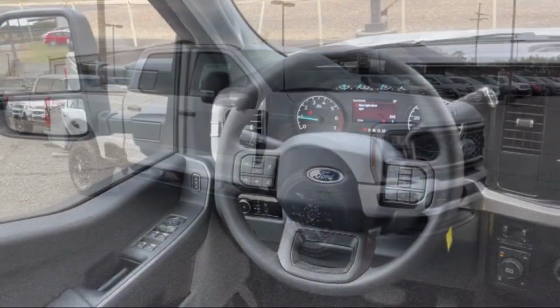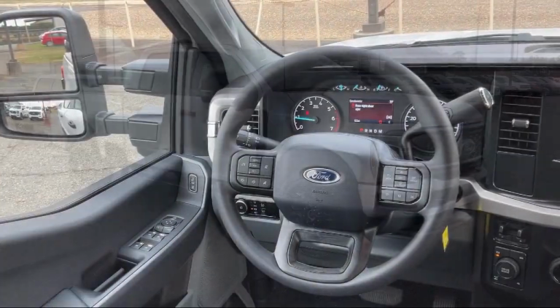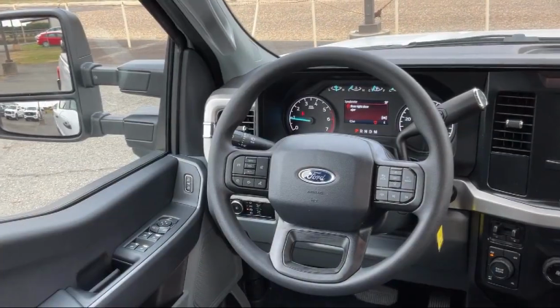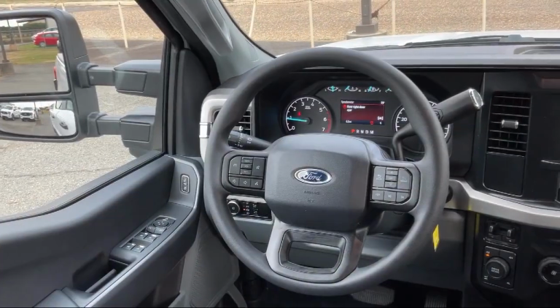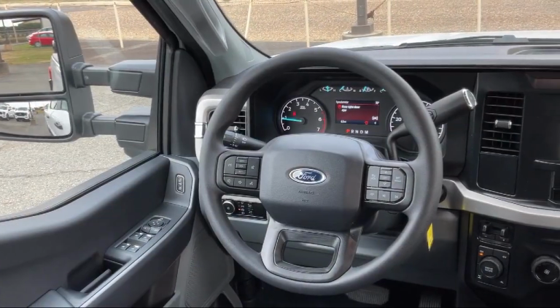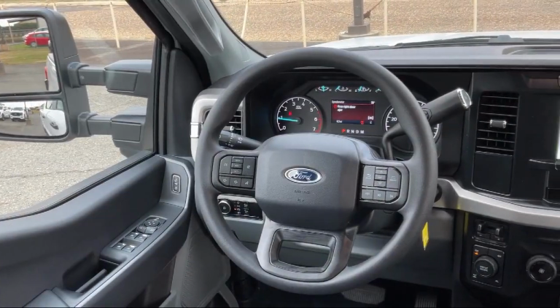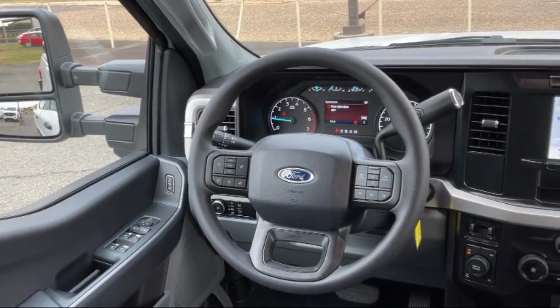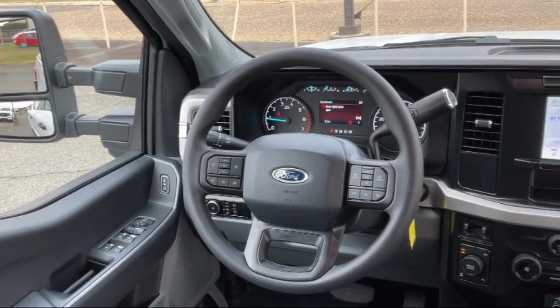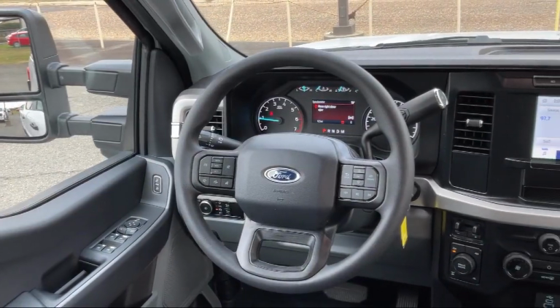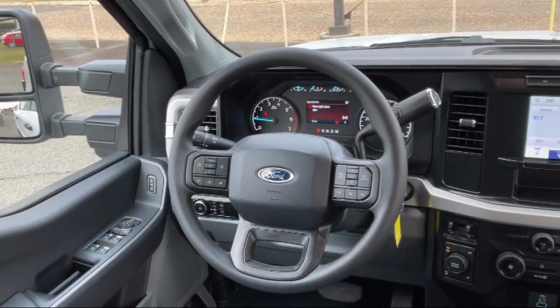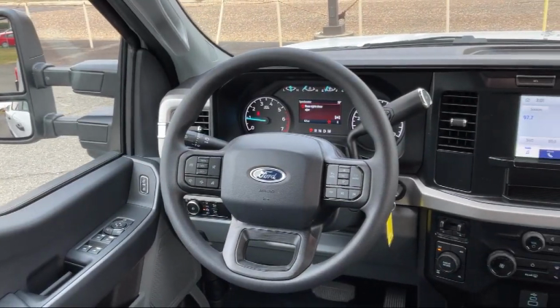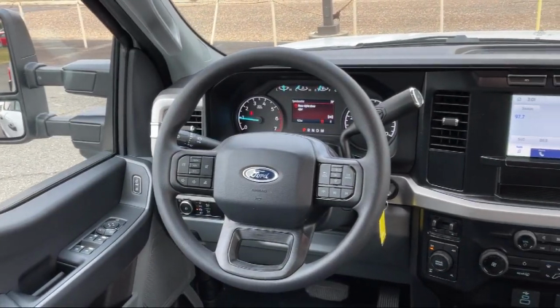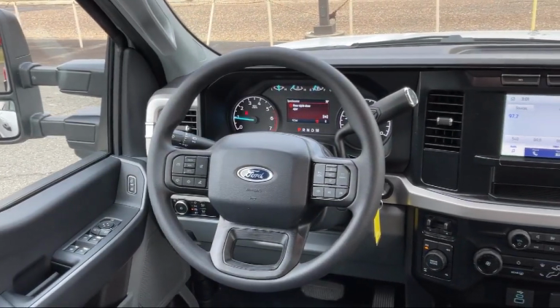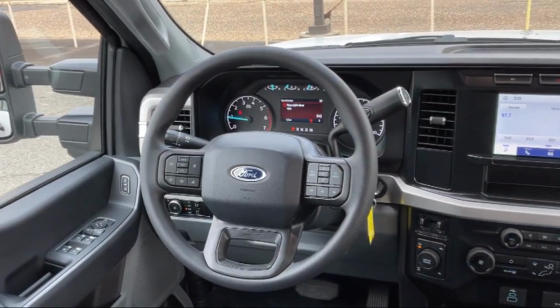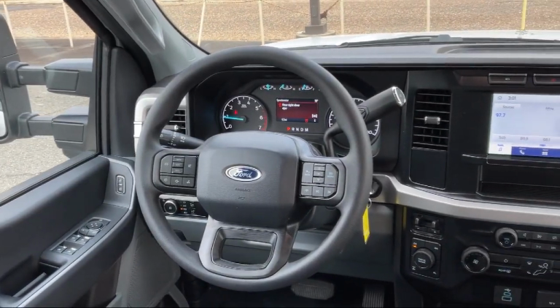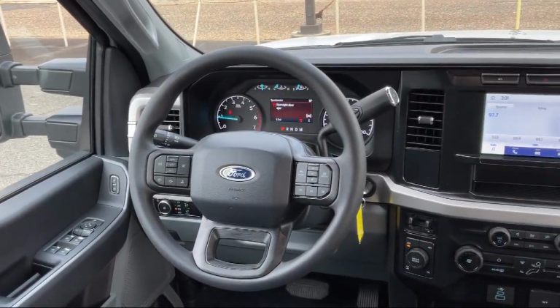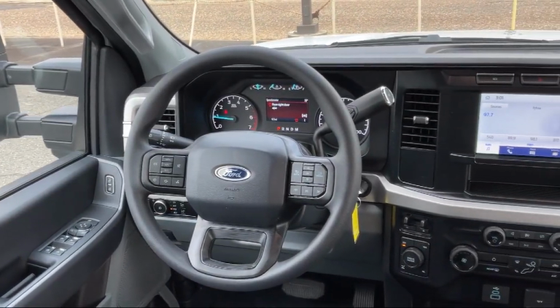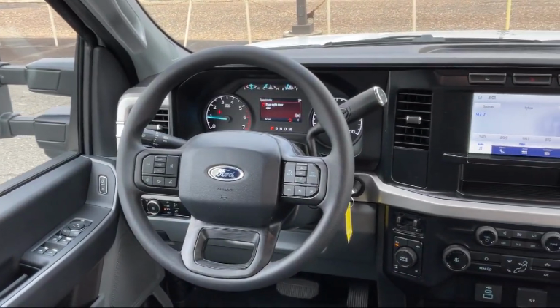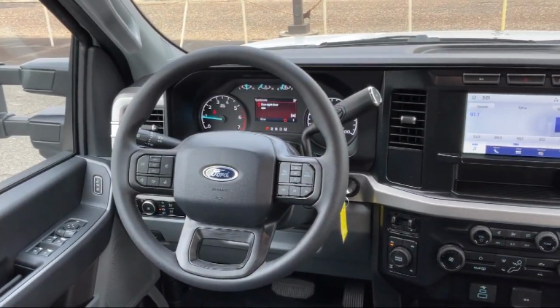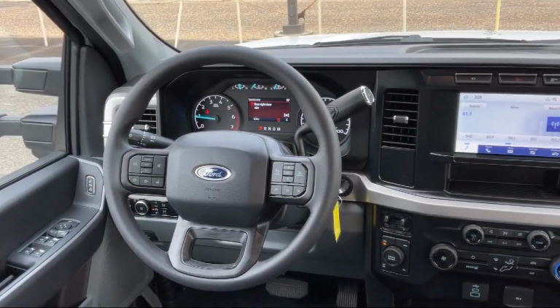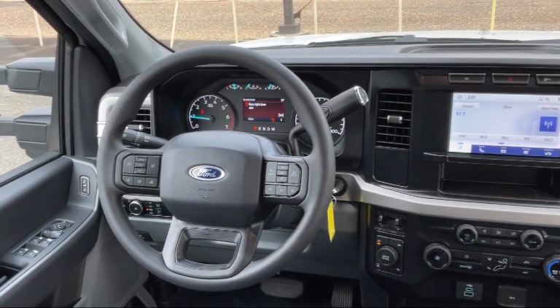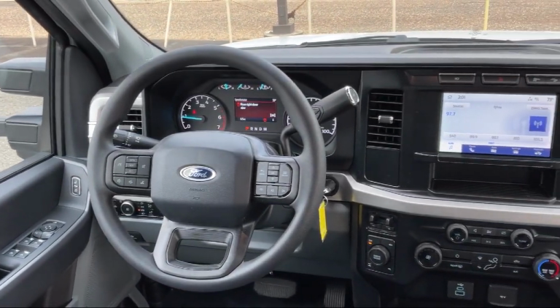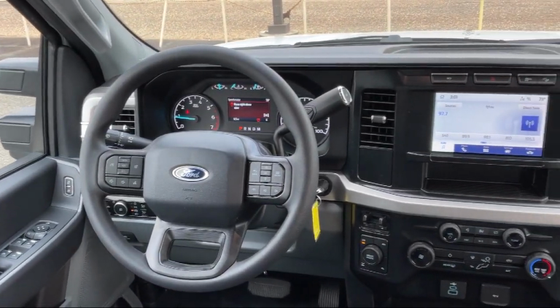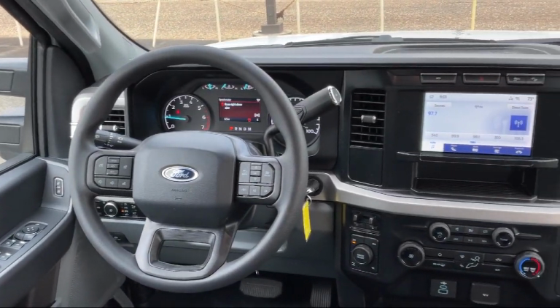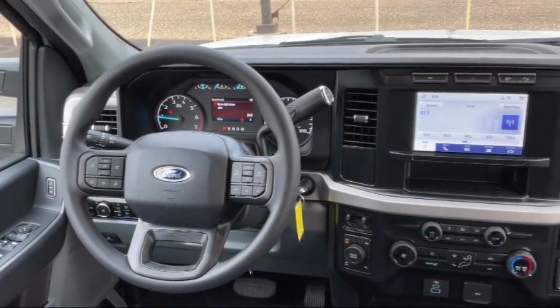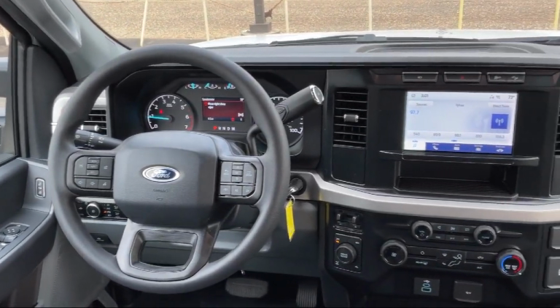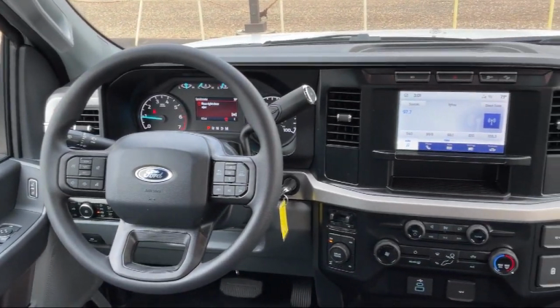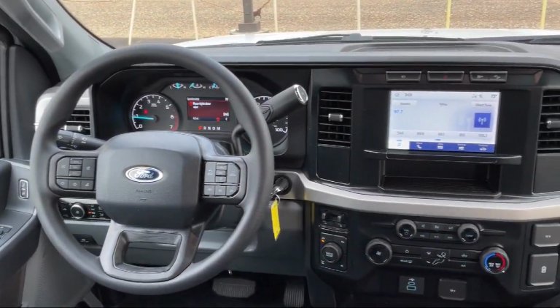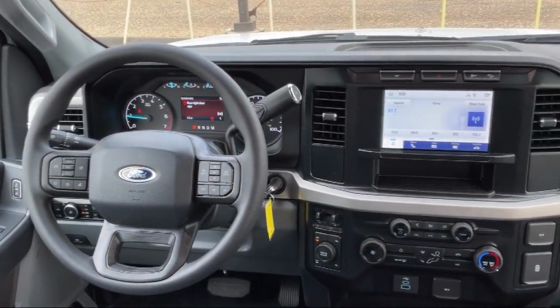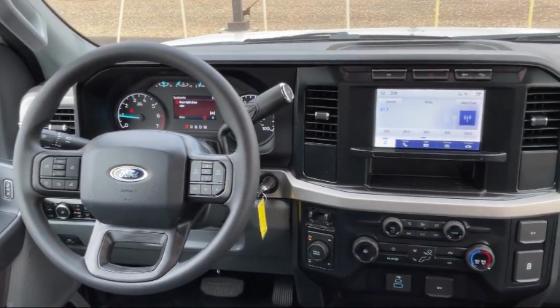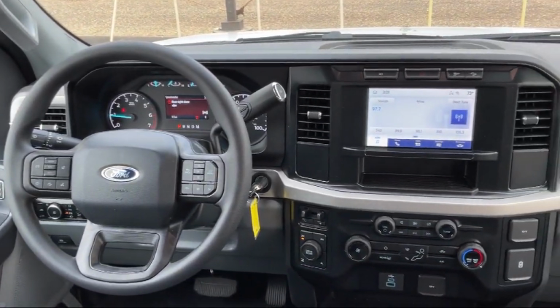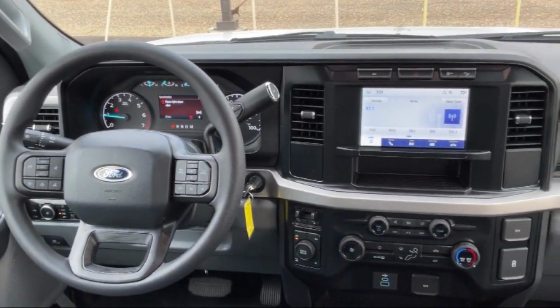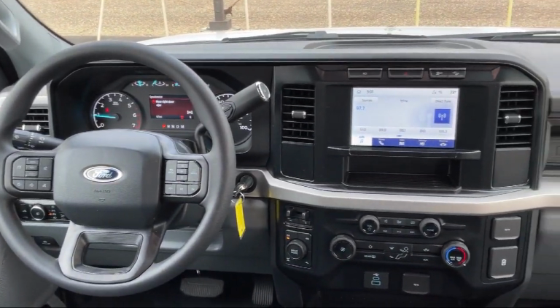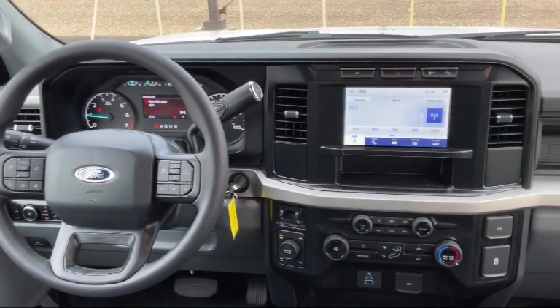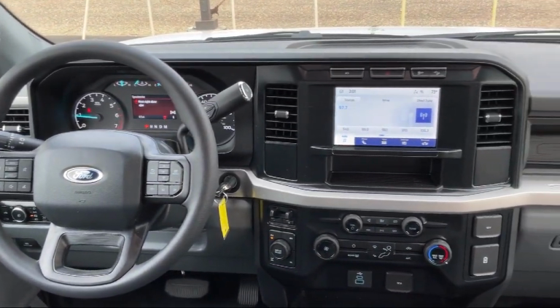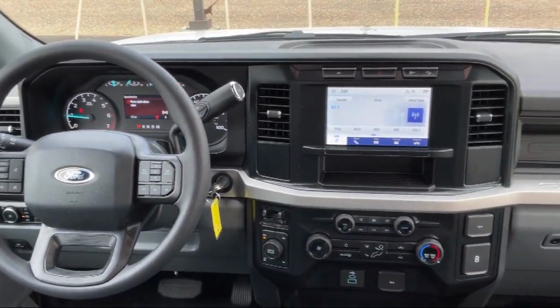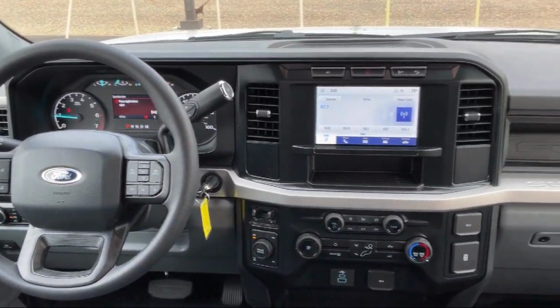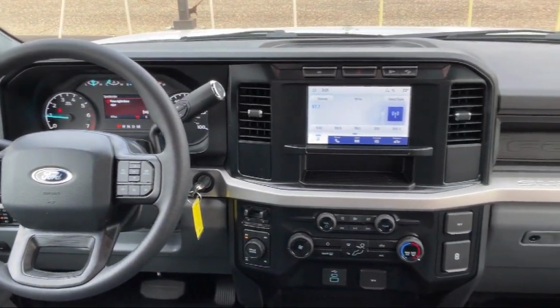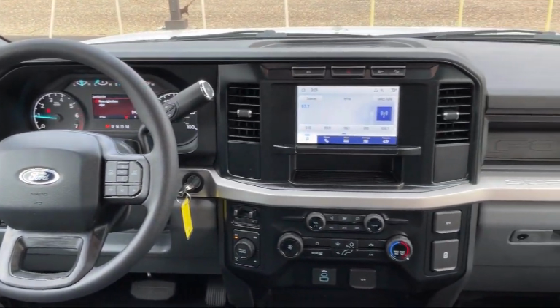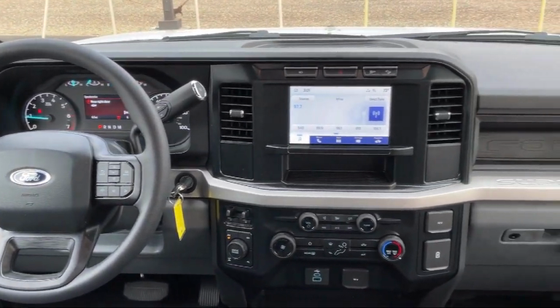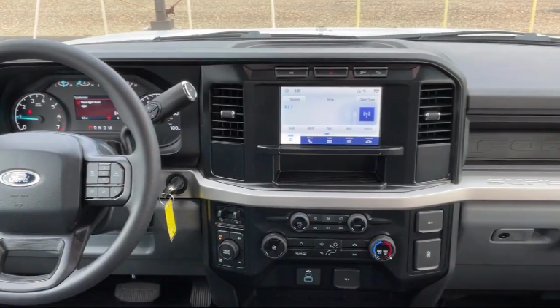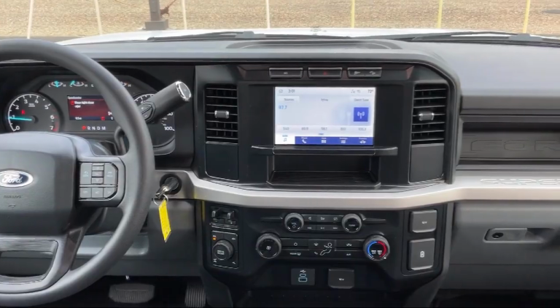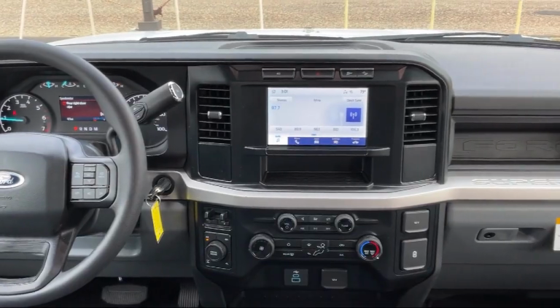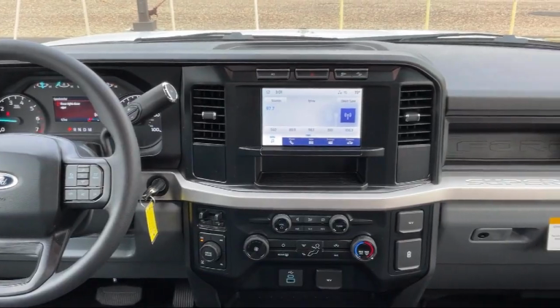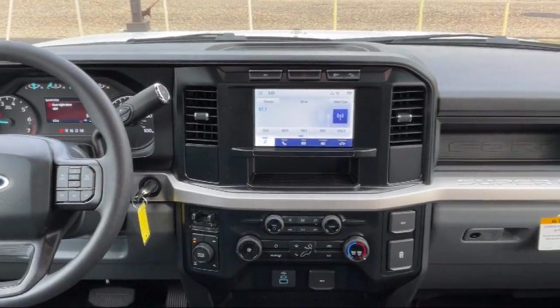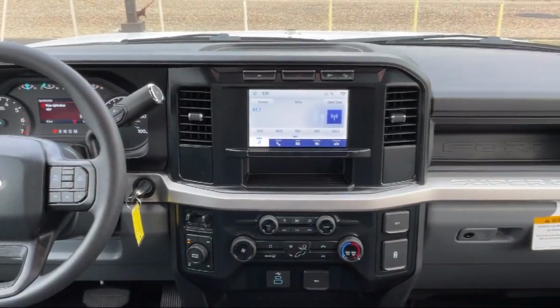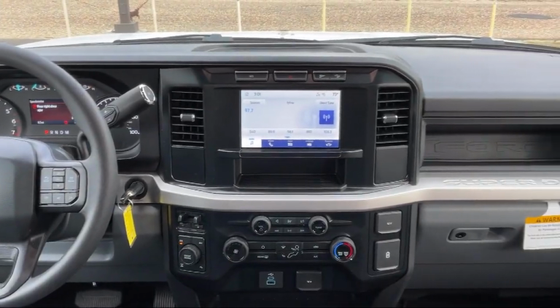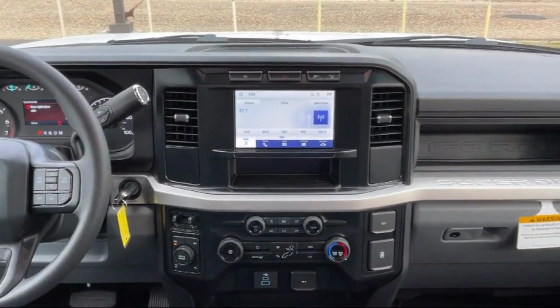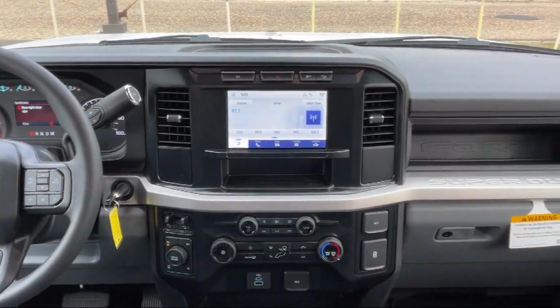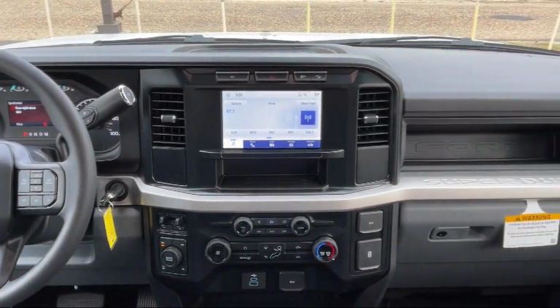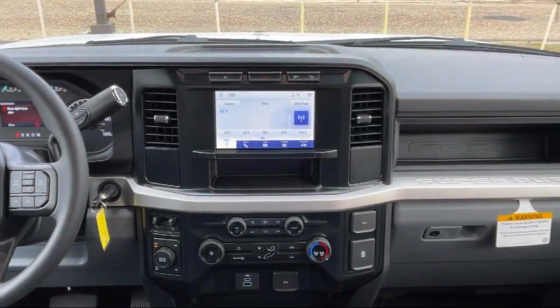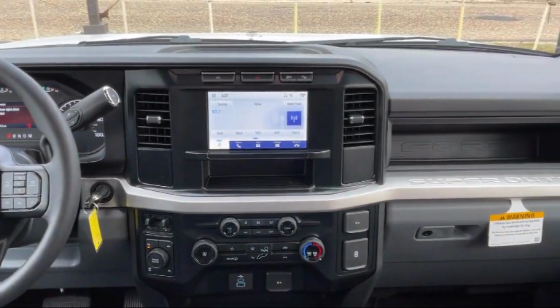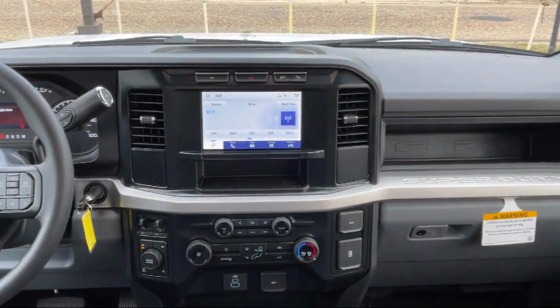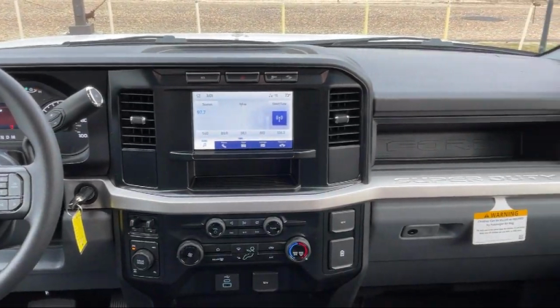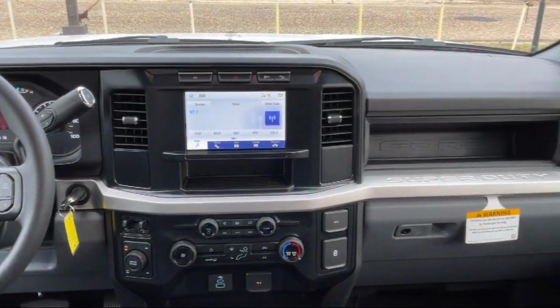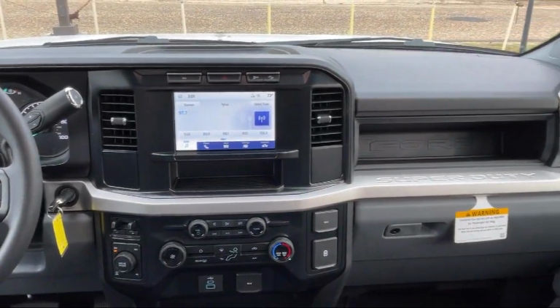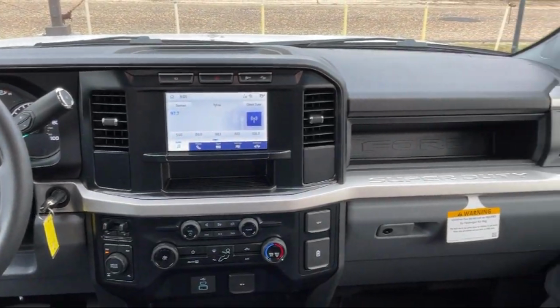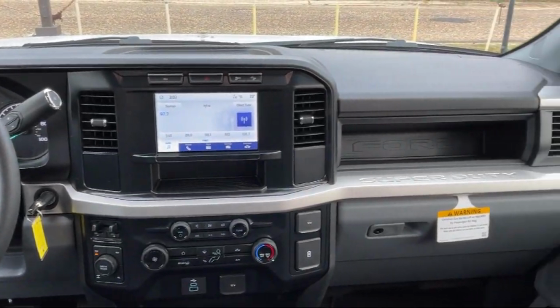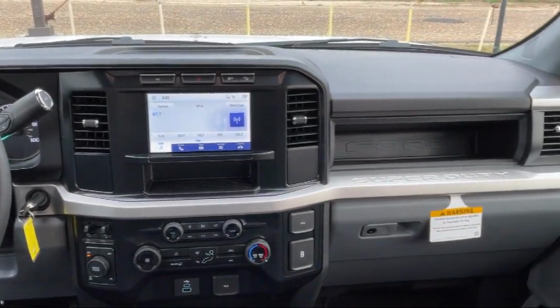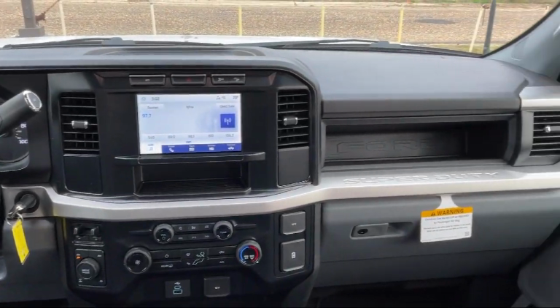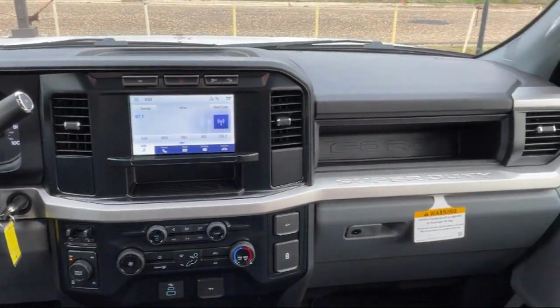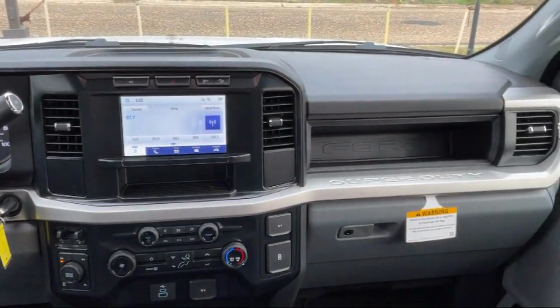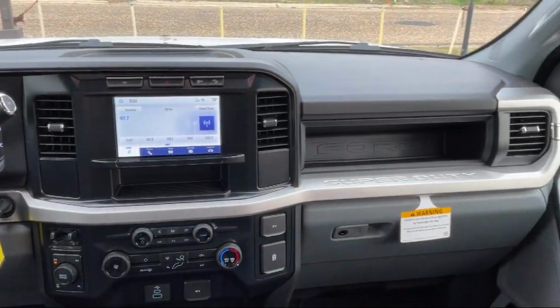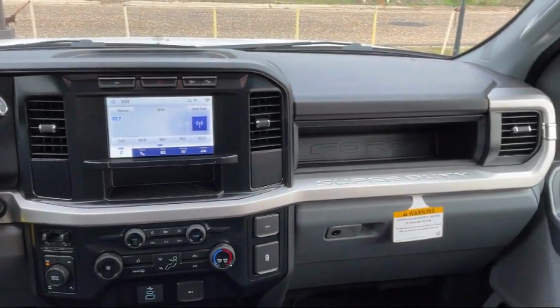Privacy glass, keyless entry, rear view camera, SYNC communication system, and much more.